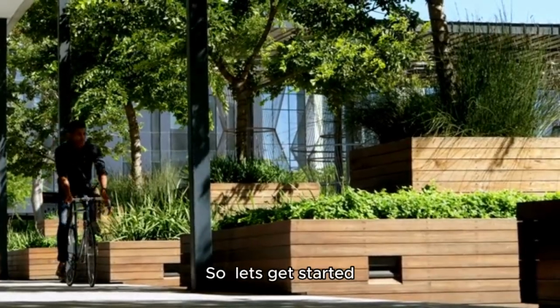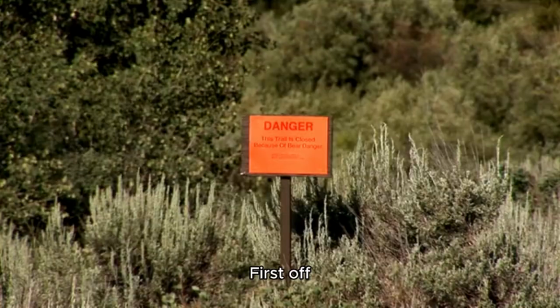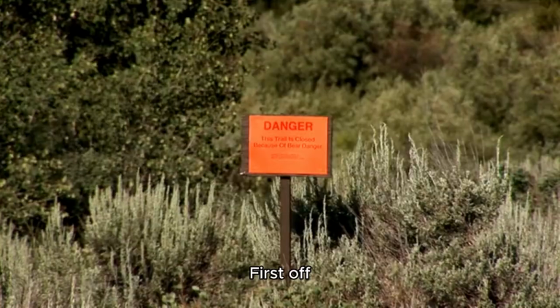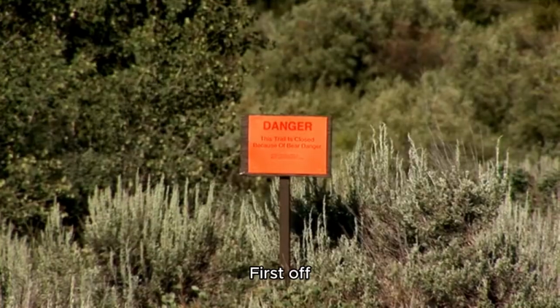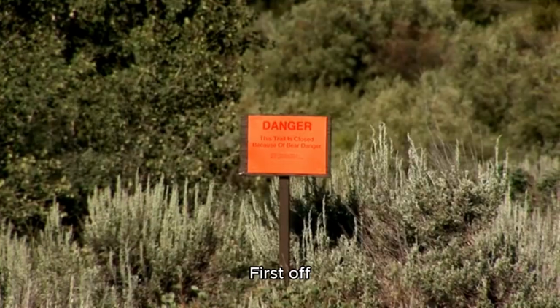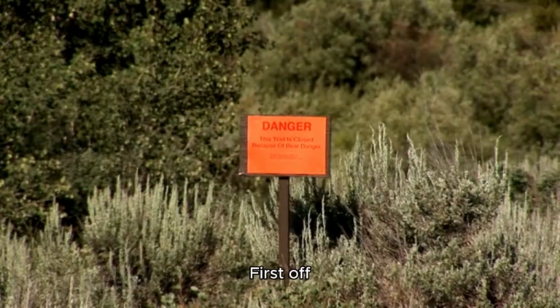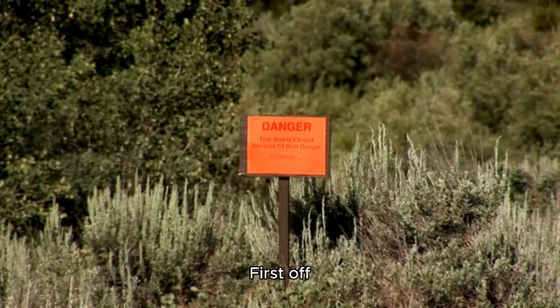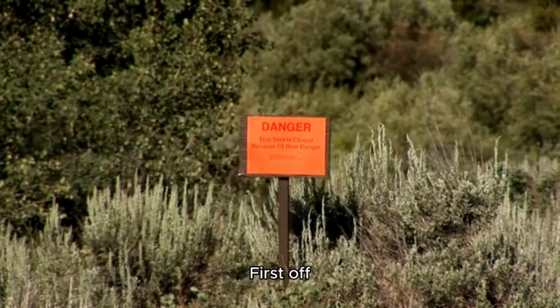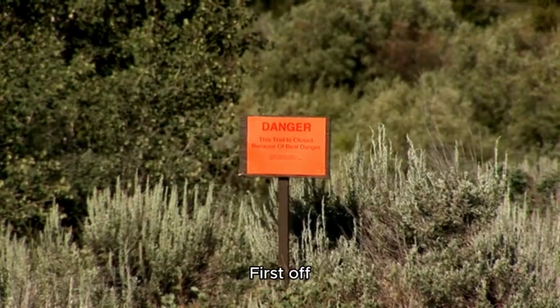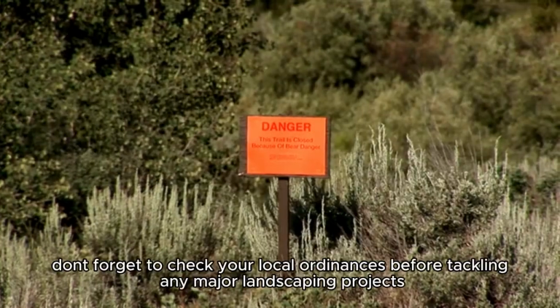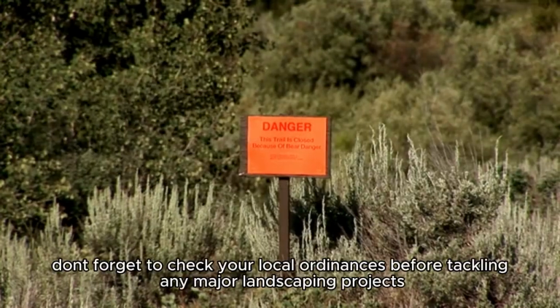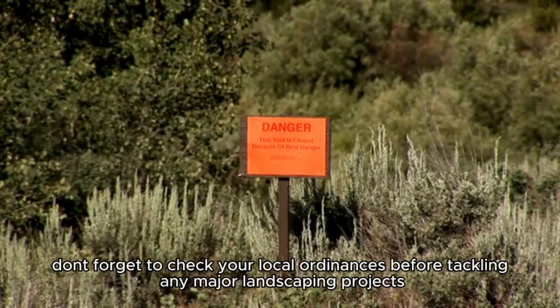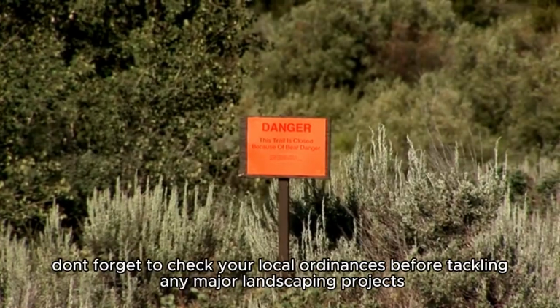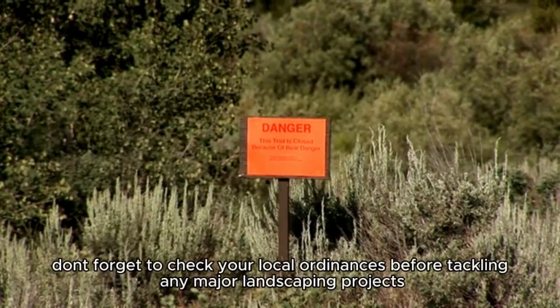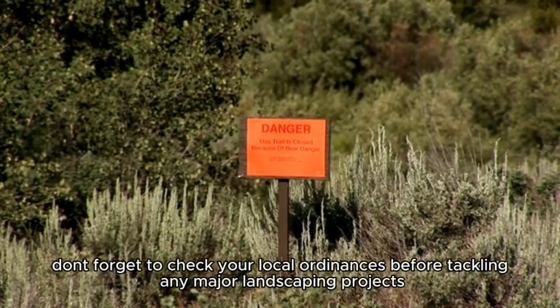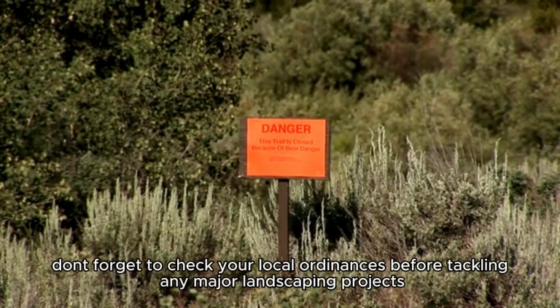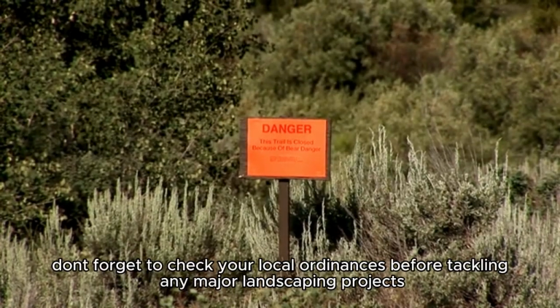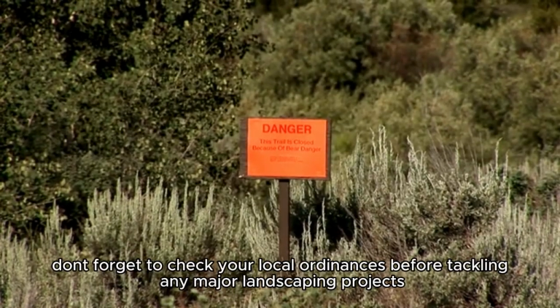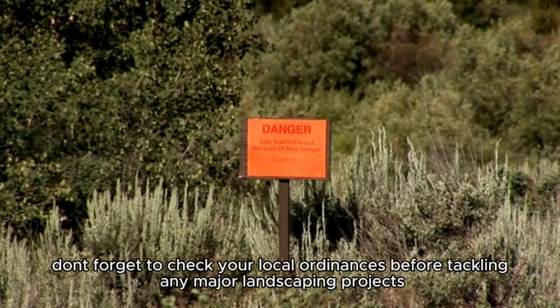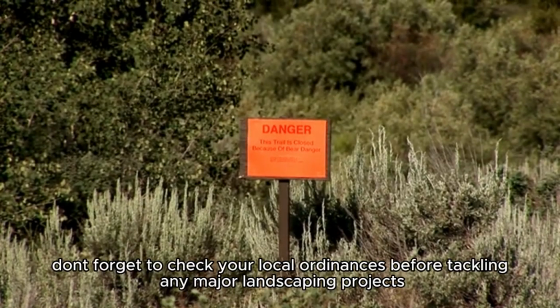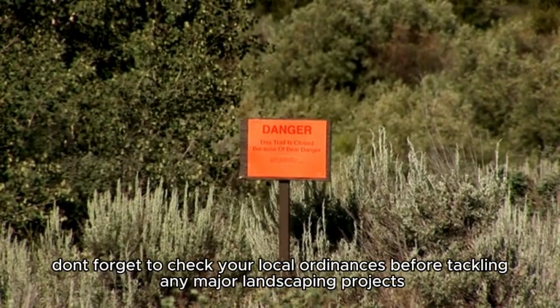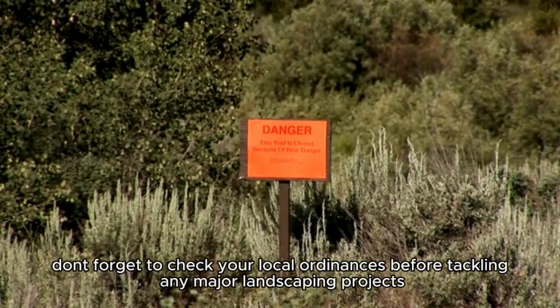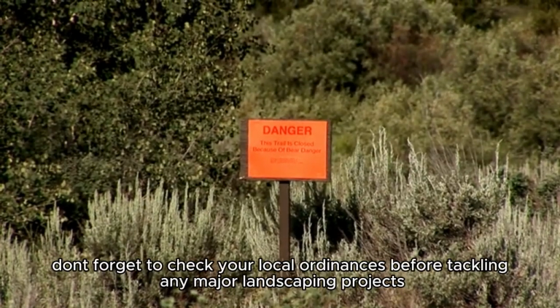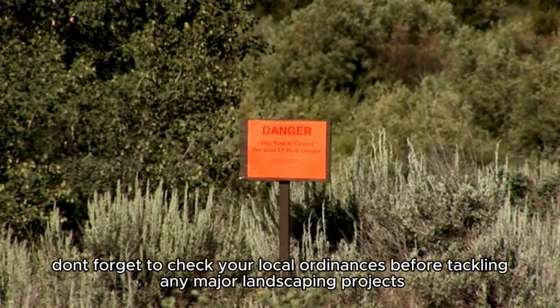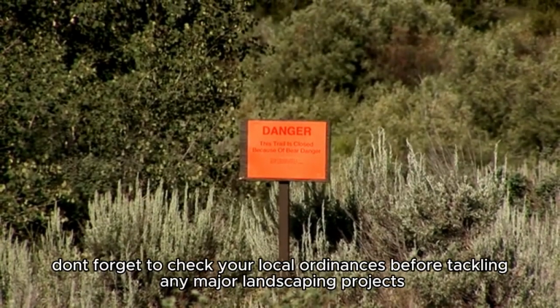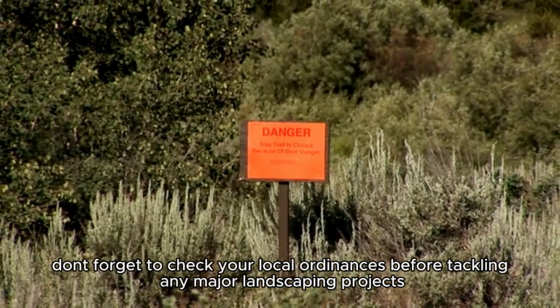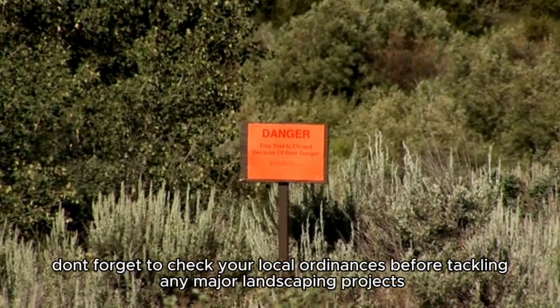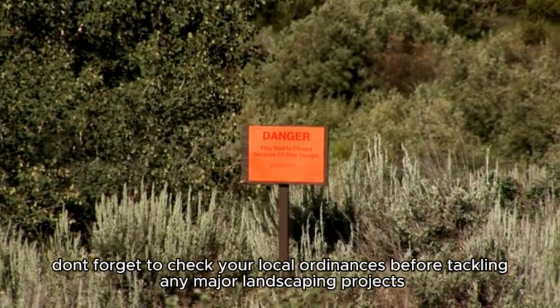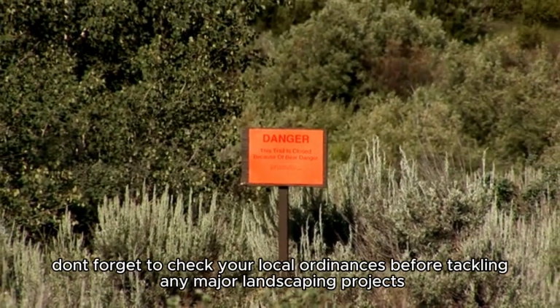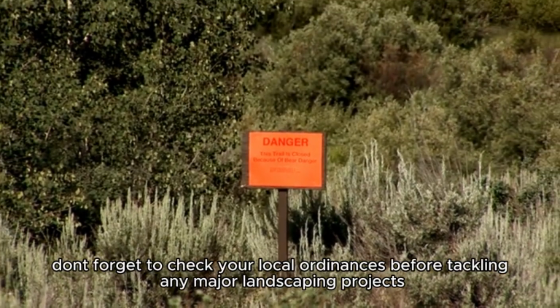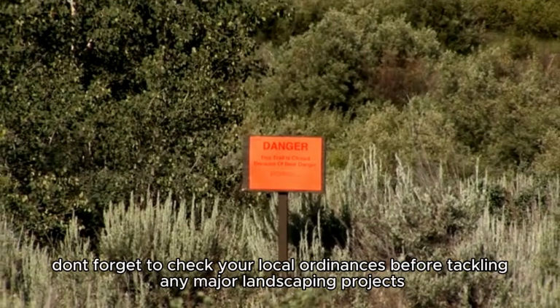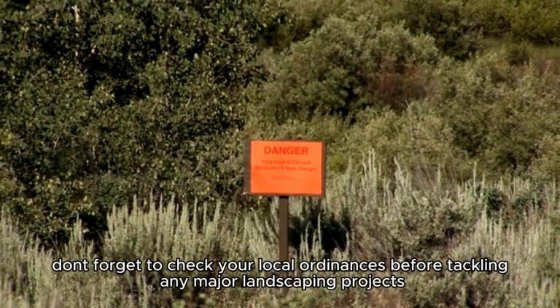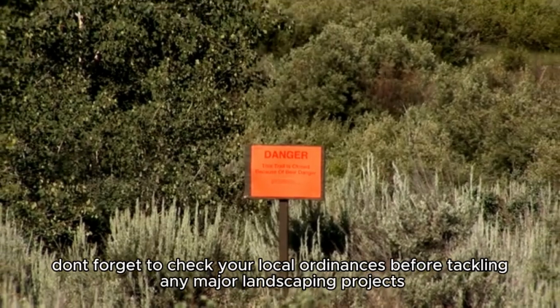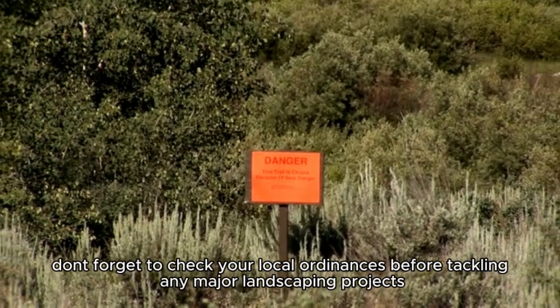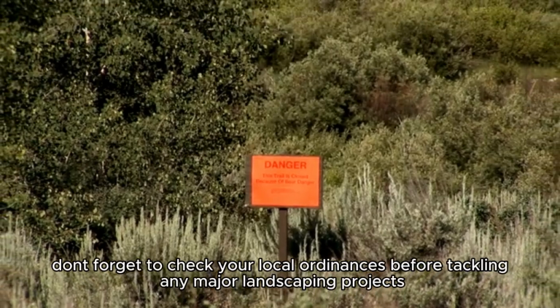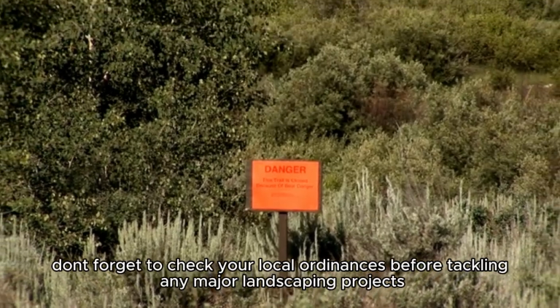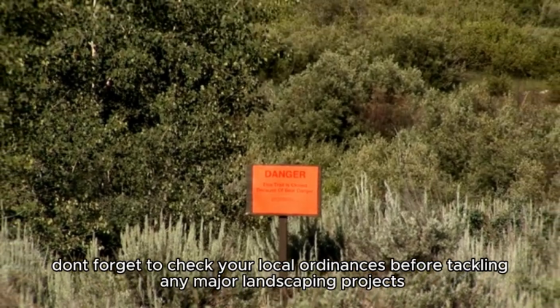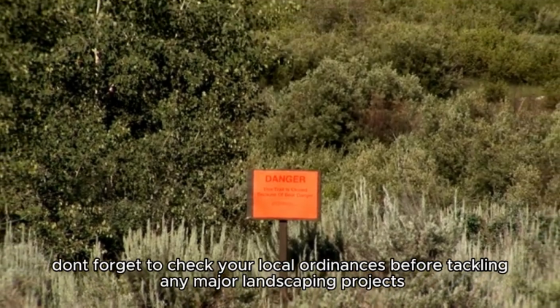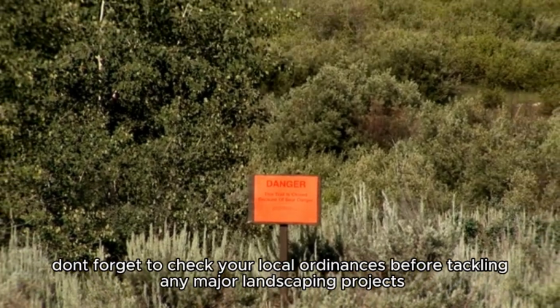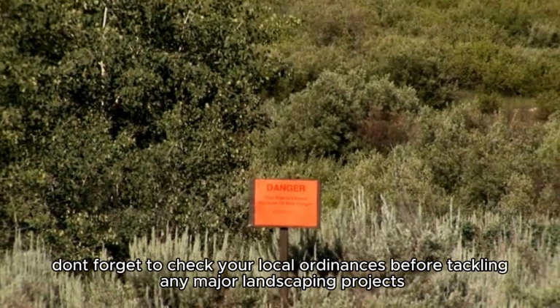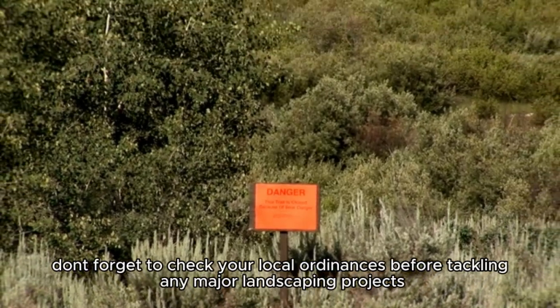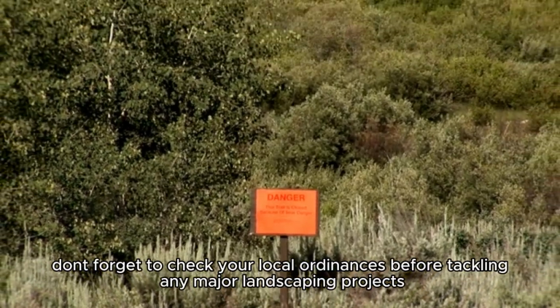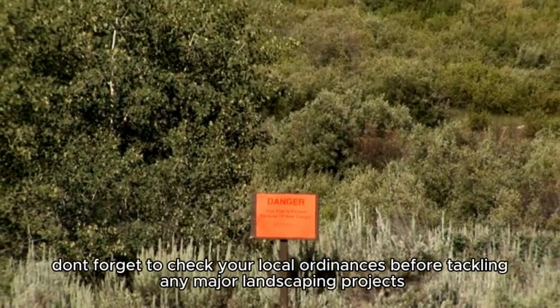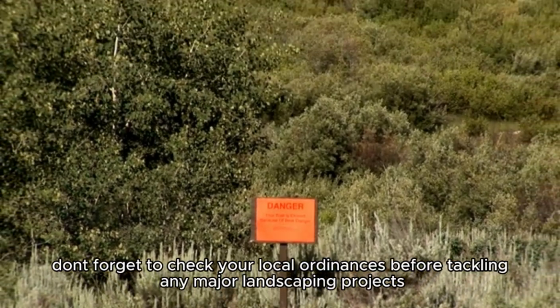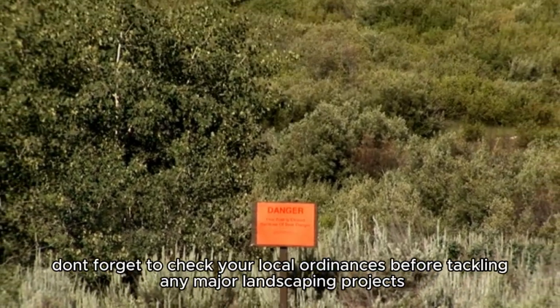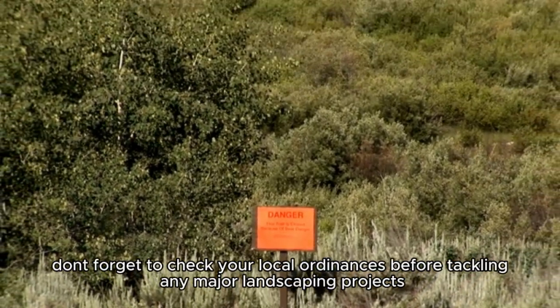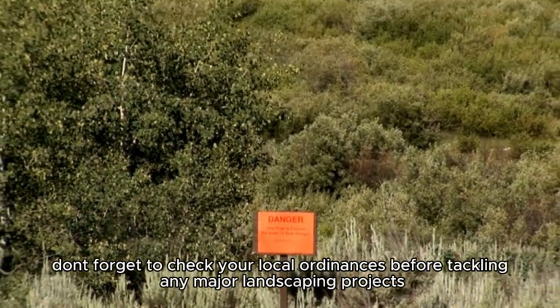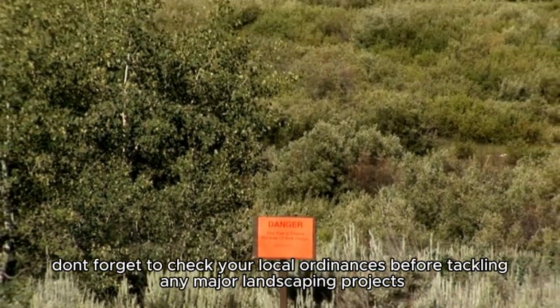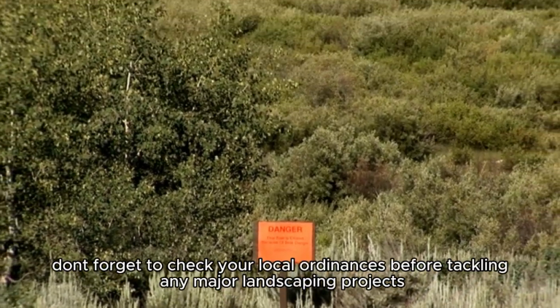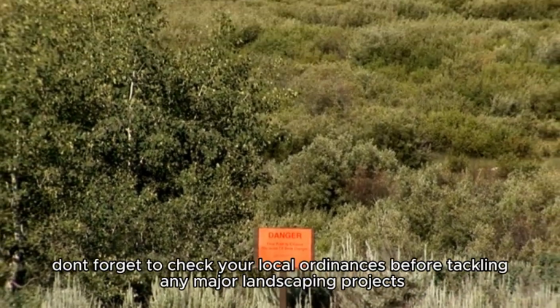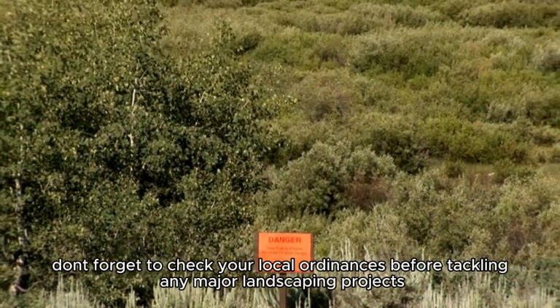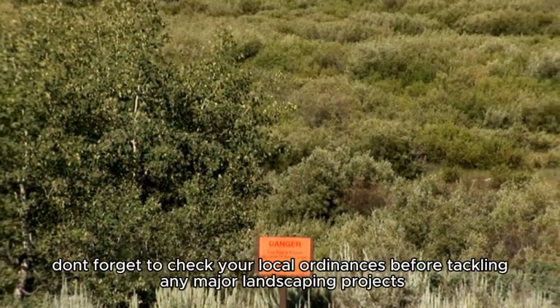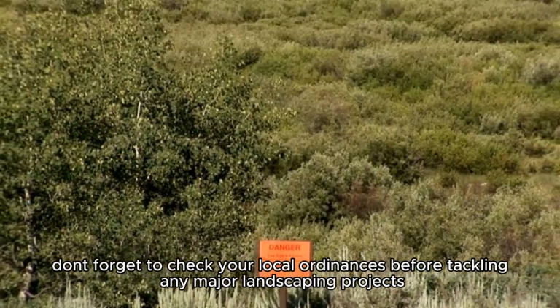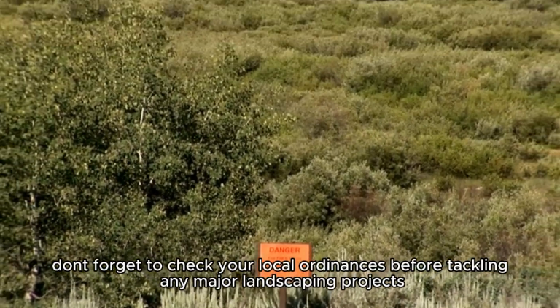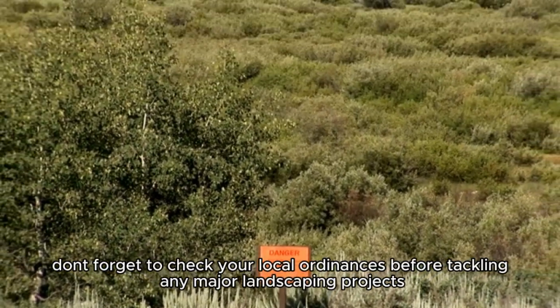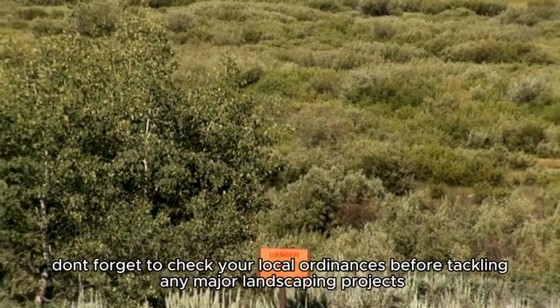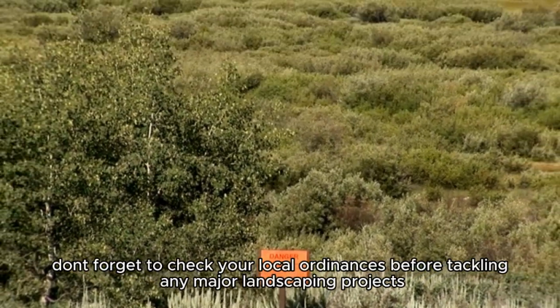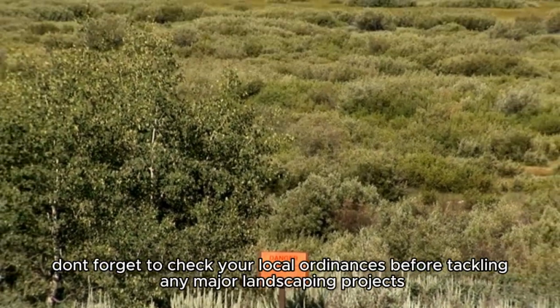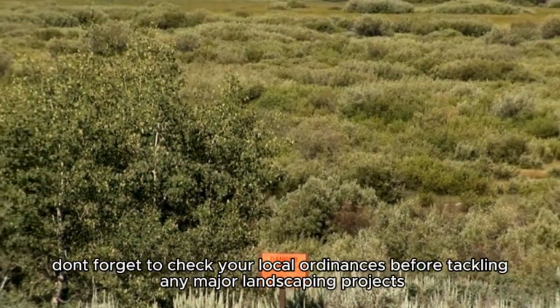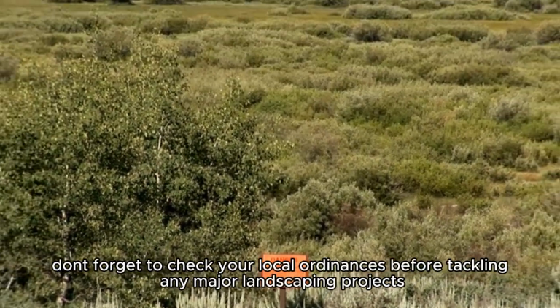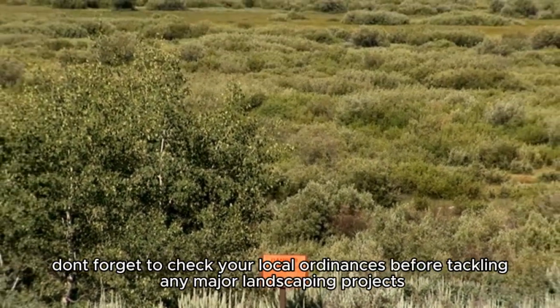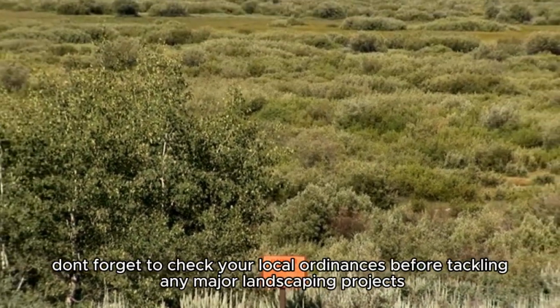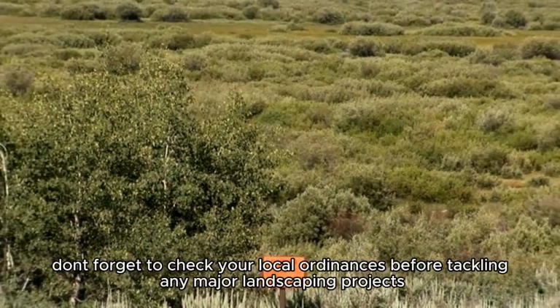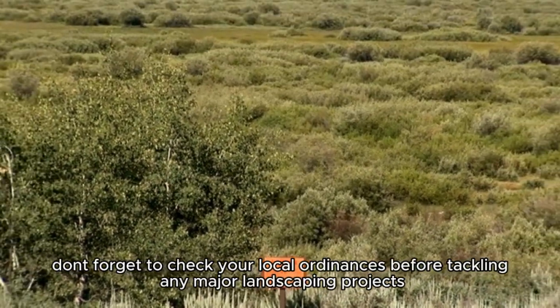First off, don't forget to check your local ordinances before tackling any major landscaping projects.